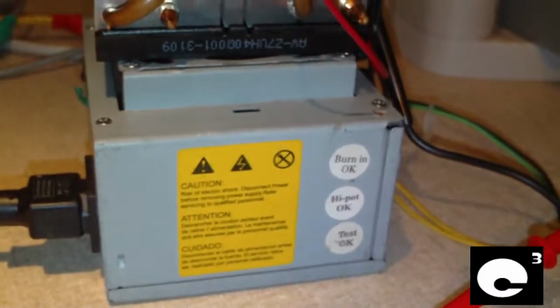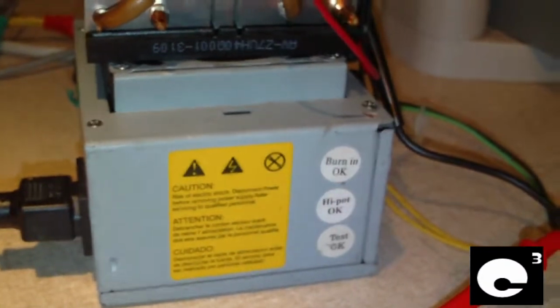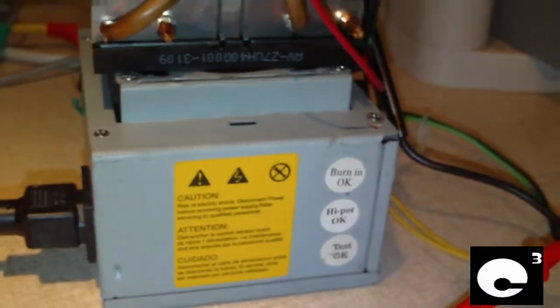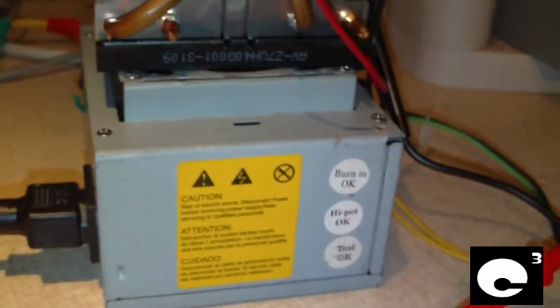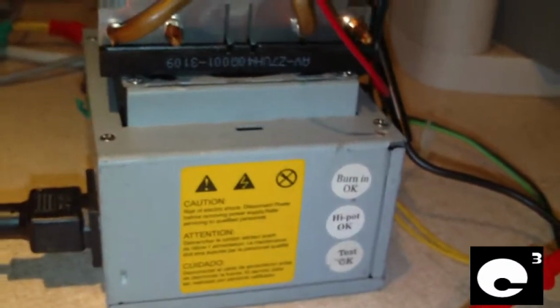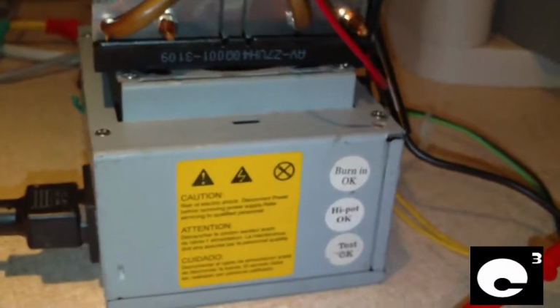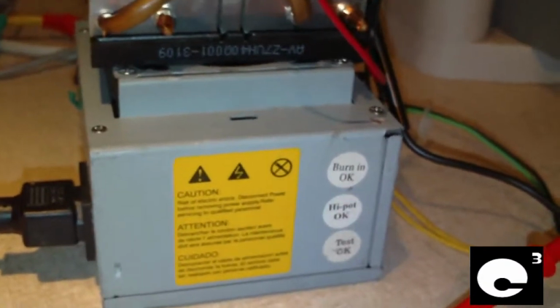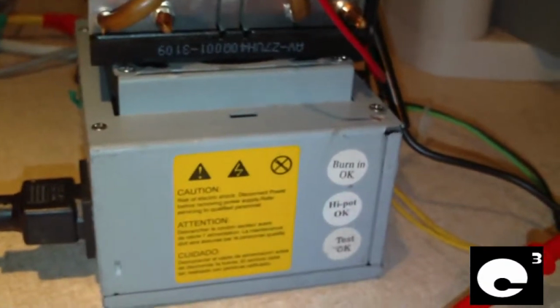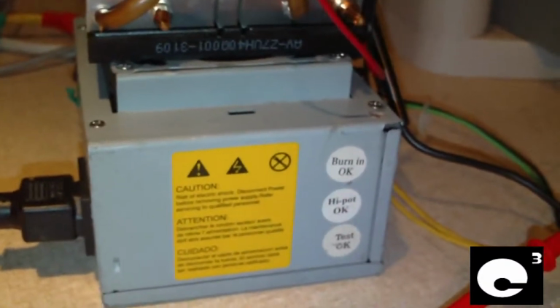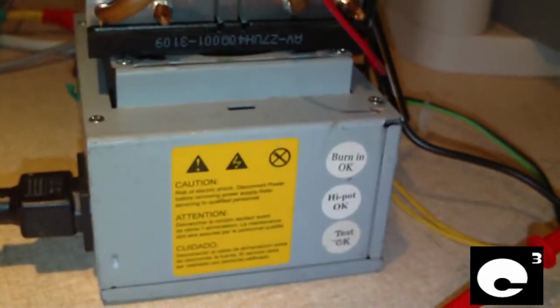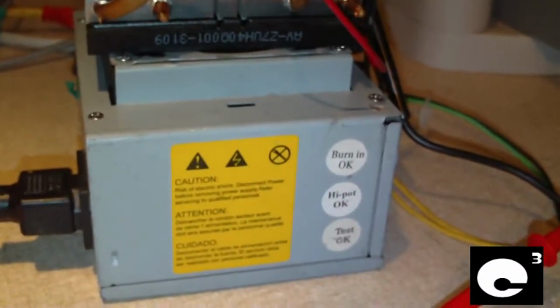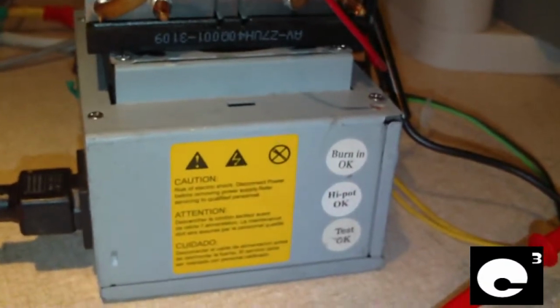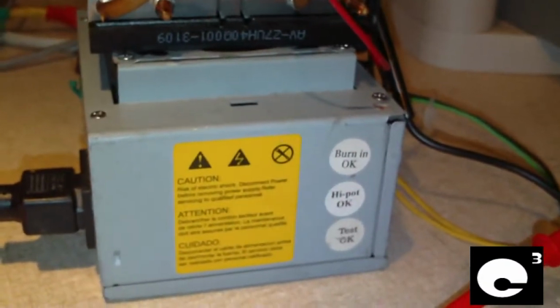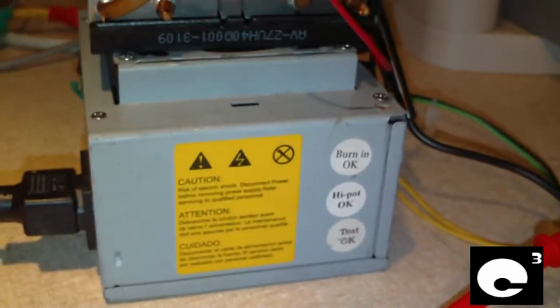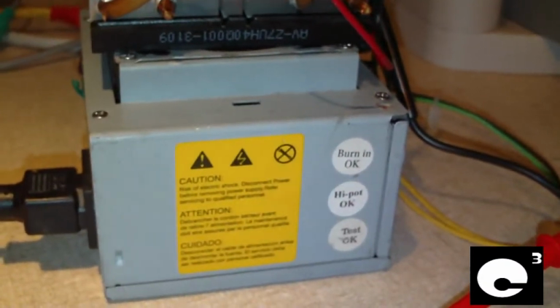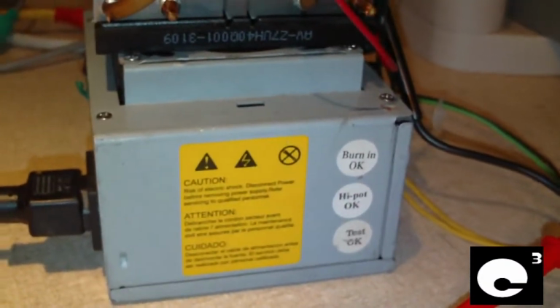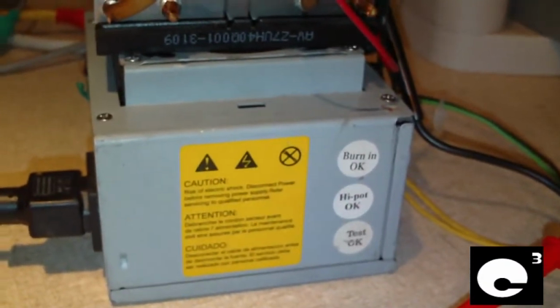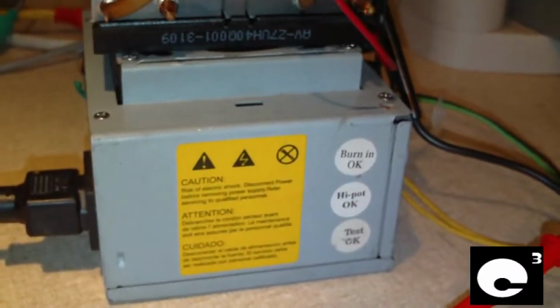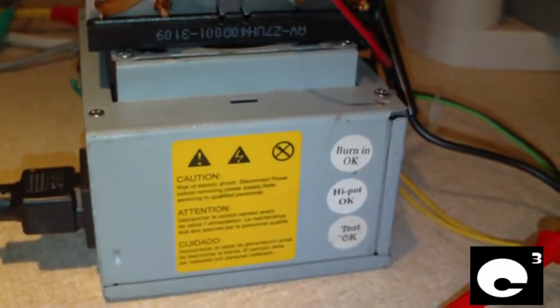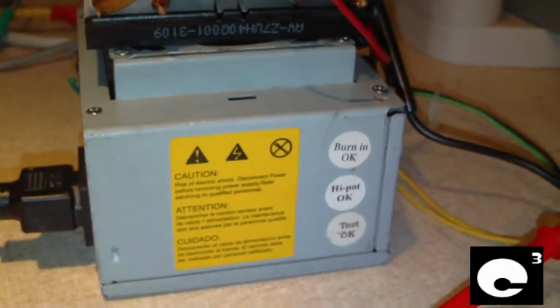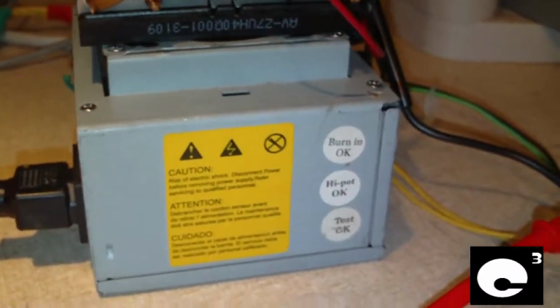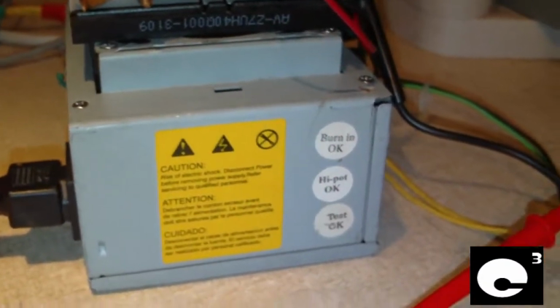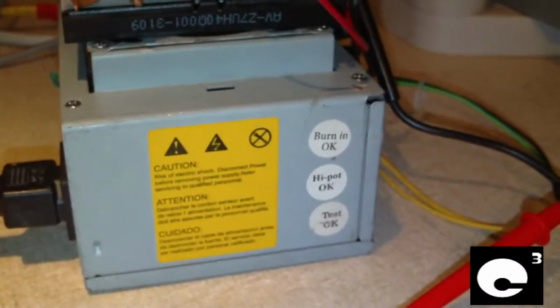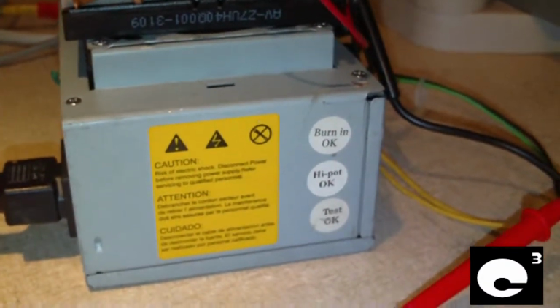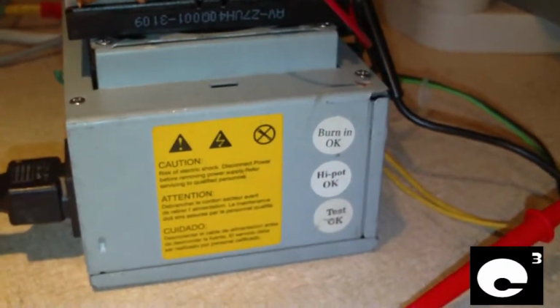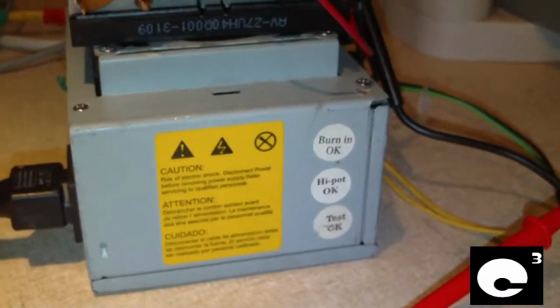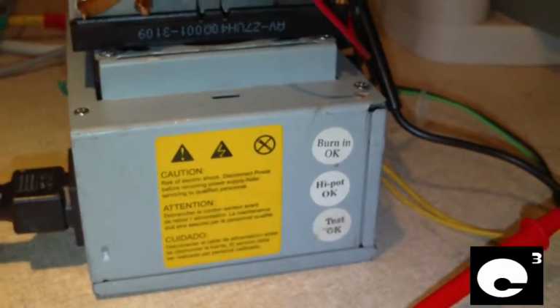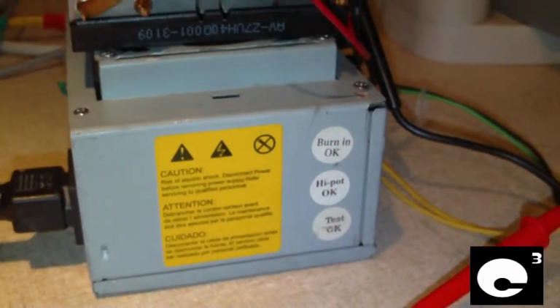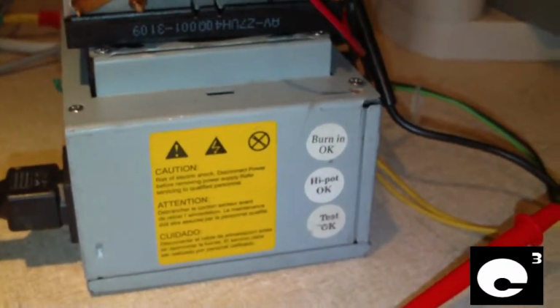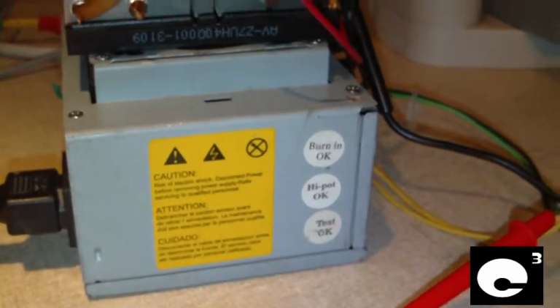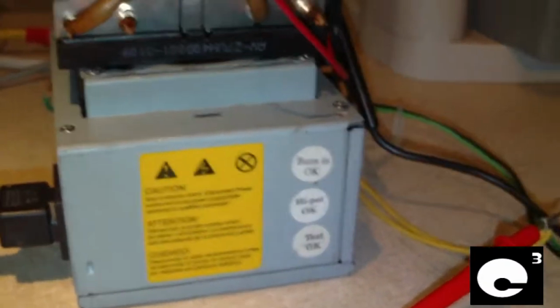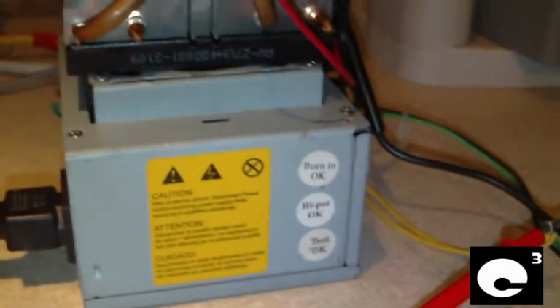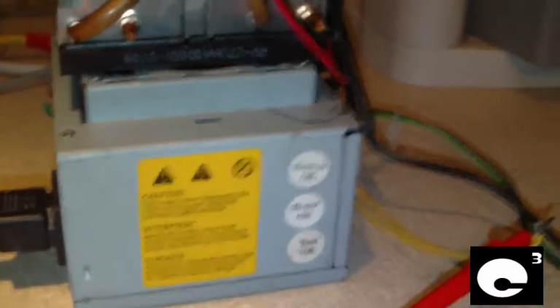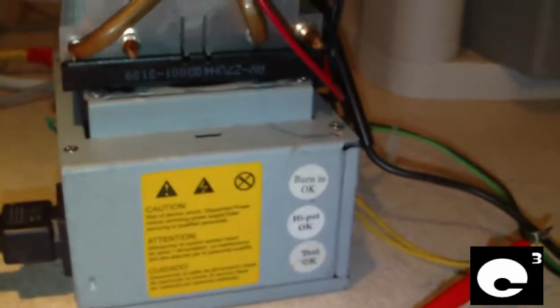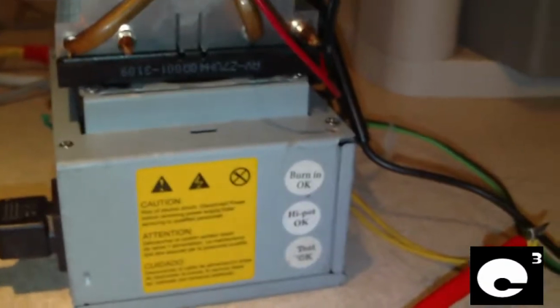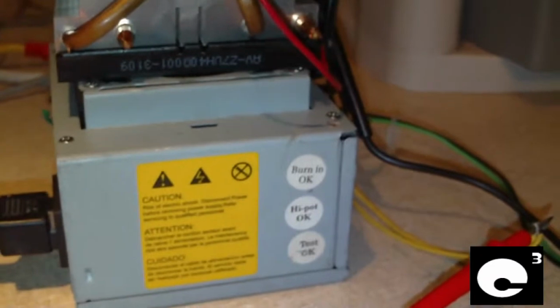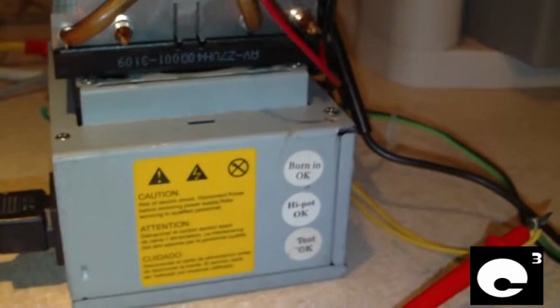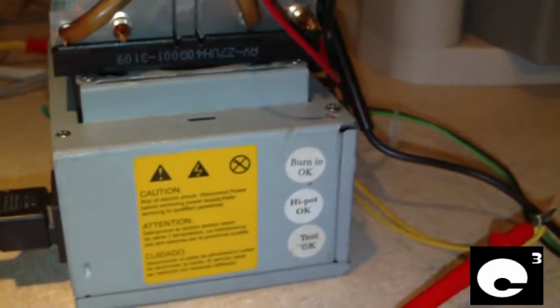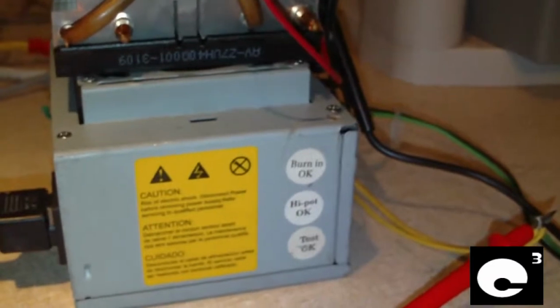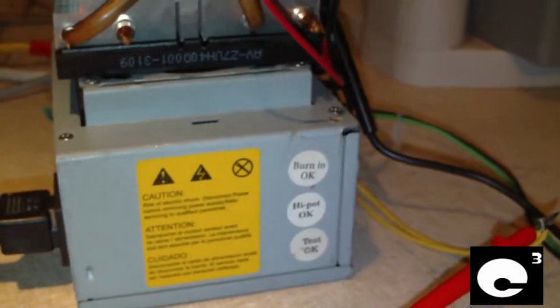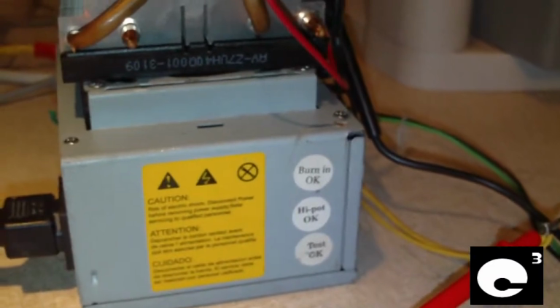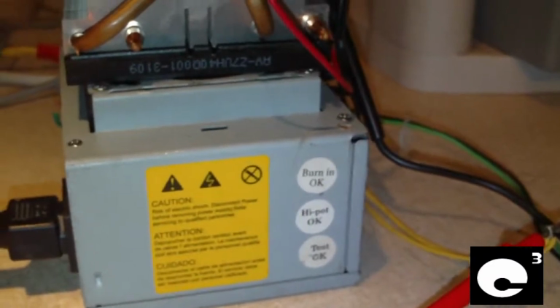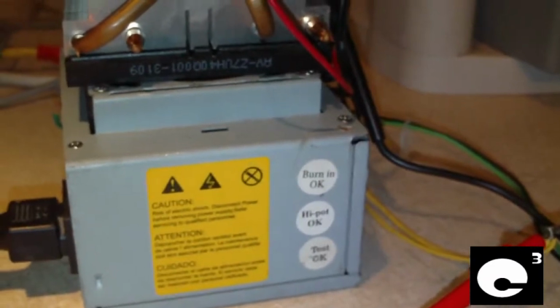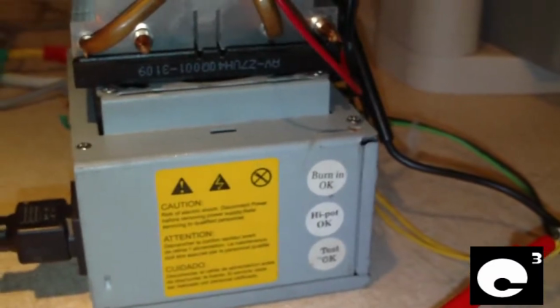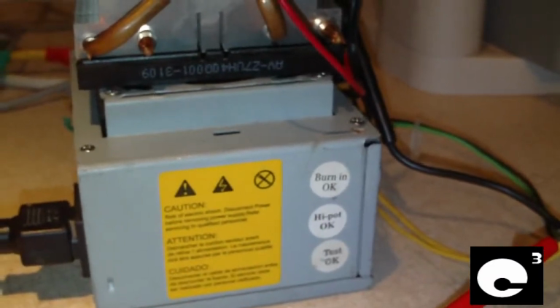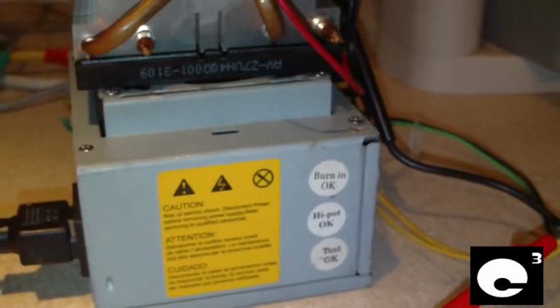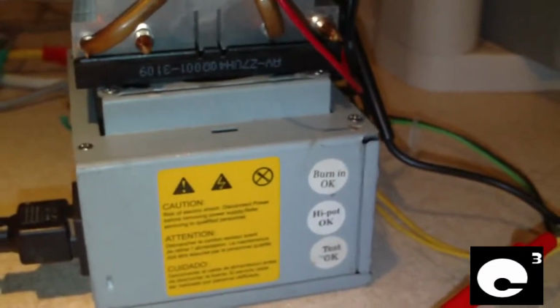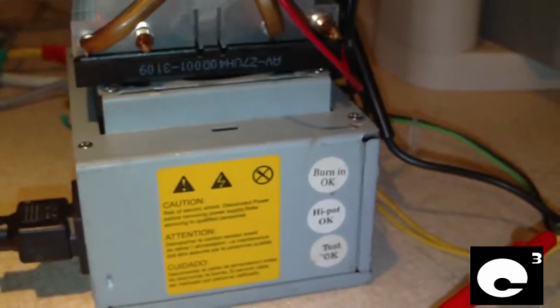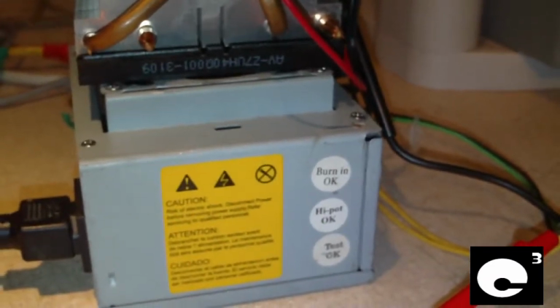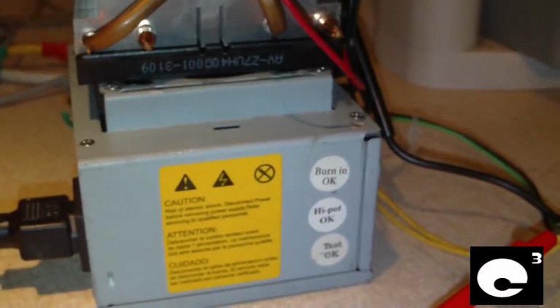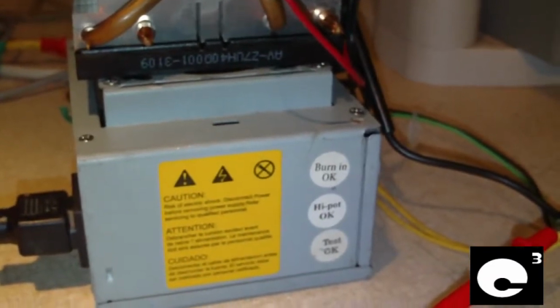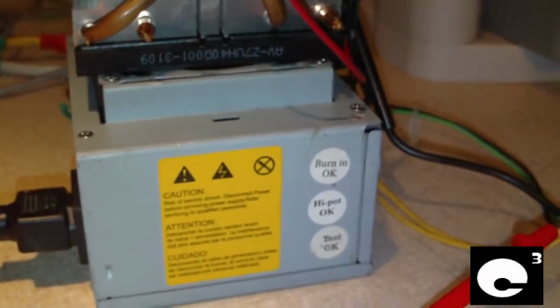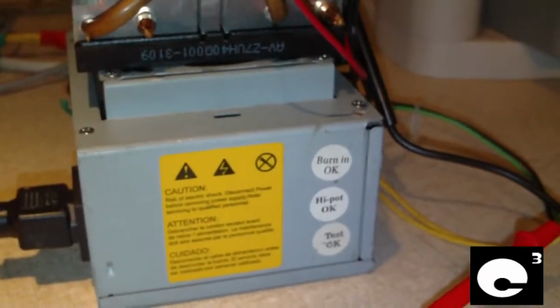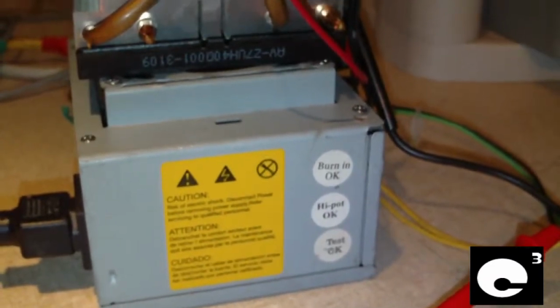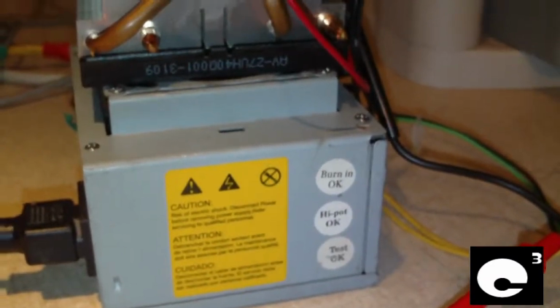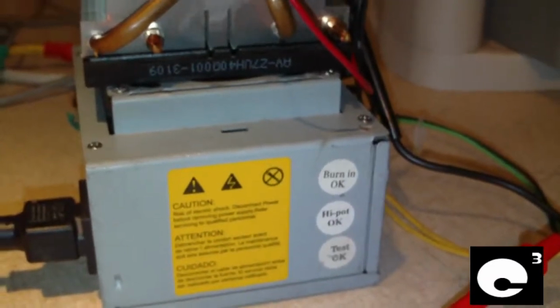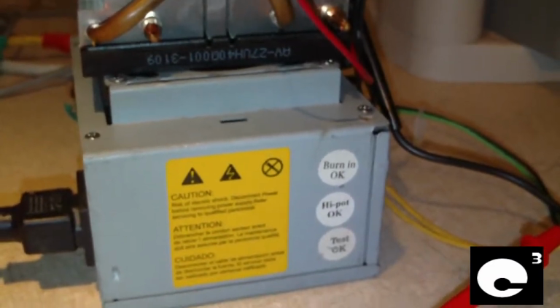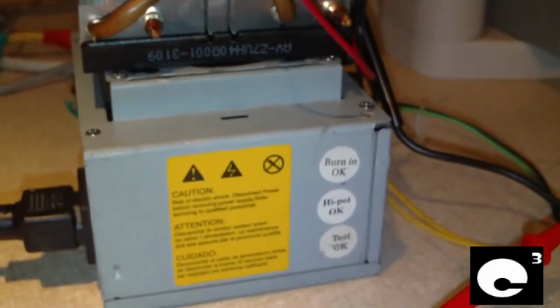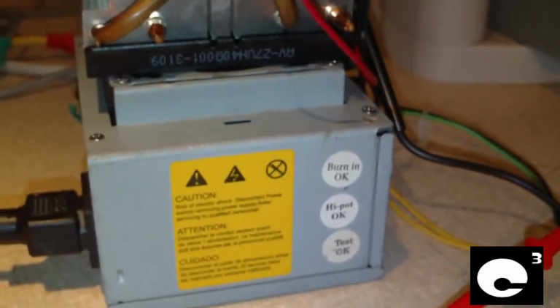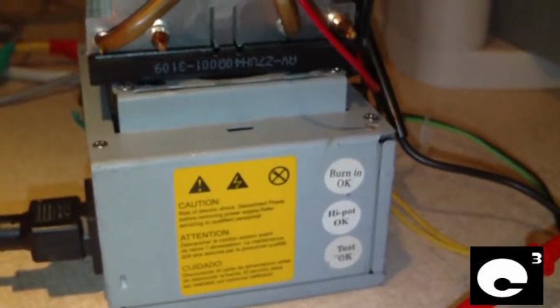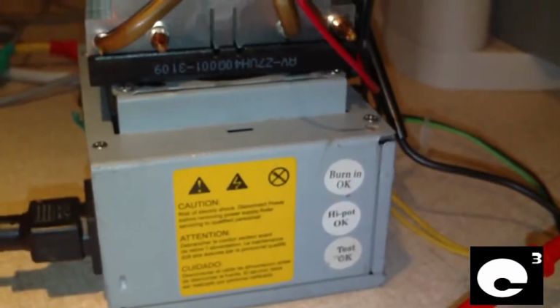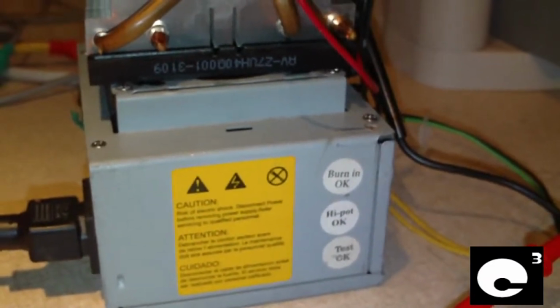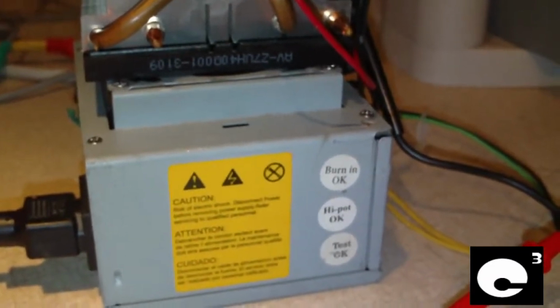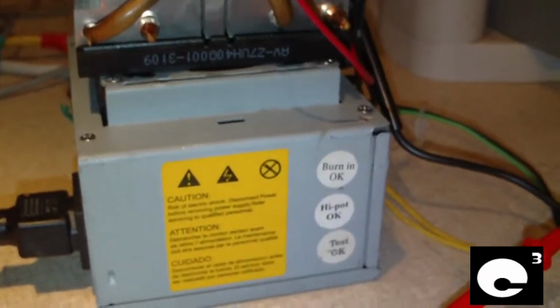But this power supply refuses to die — which by the way is only rated for 2 amps on the 12 volt rail, in other words 24 watts.